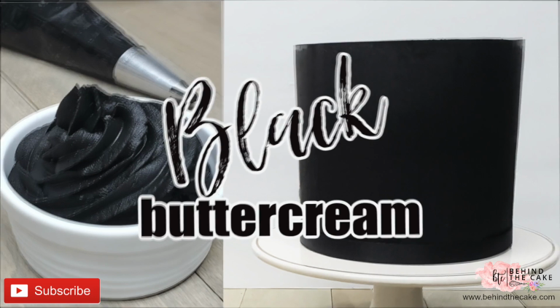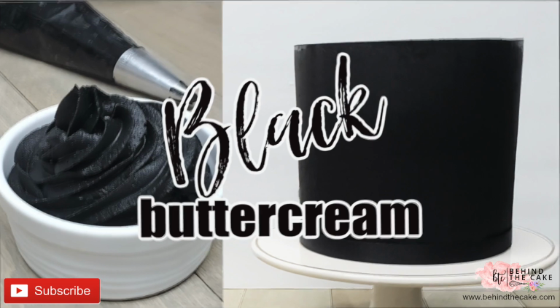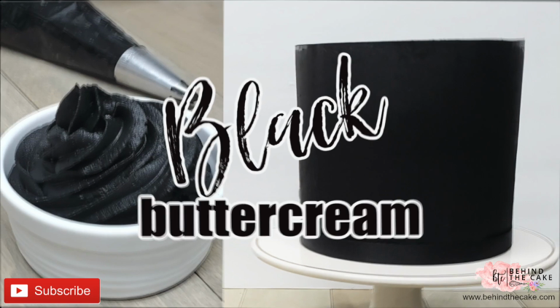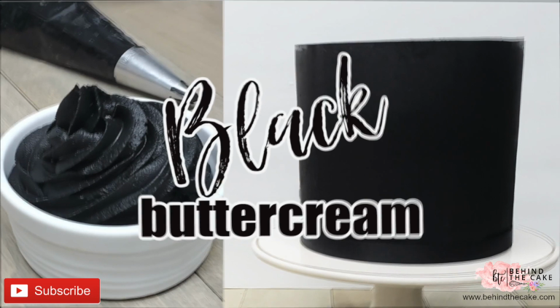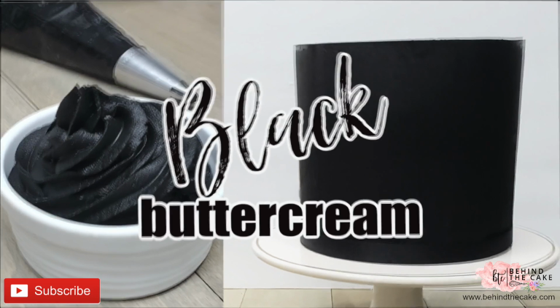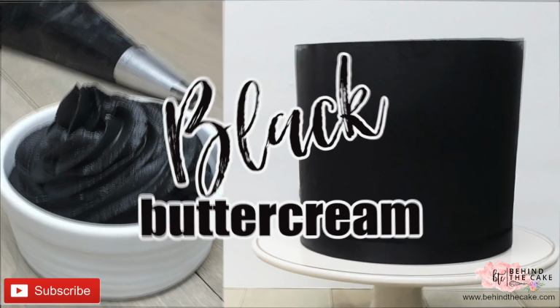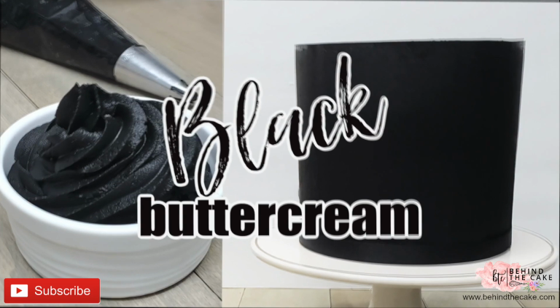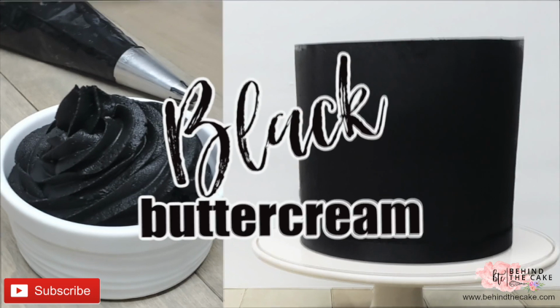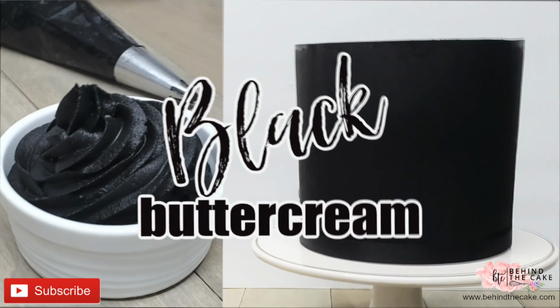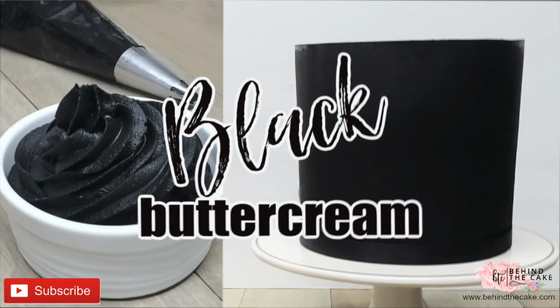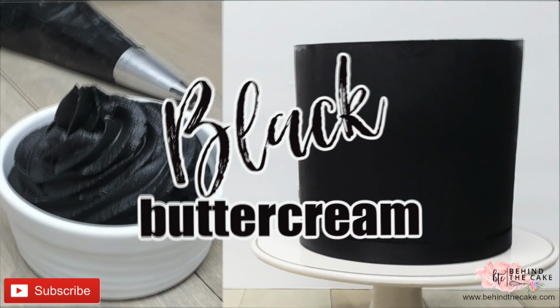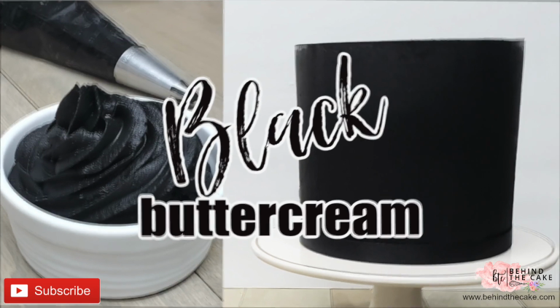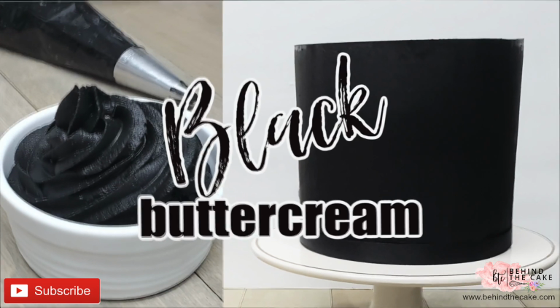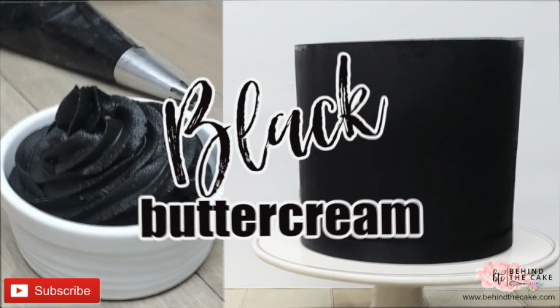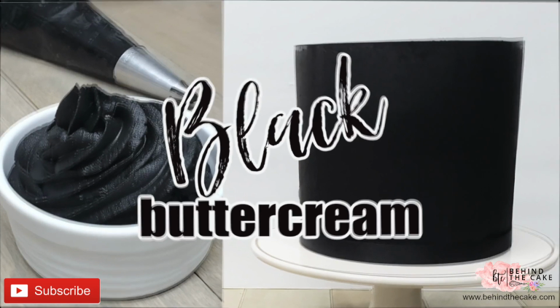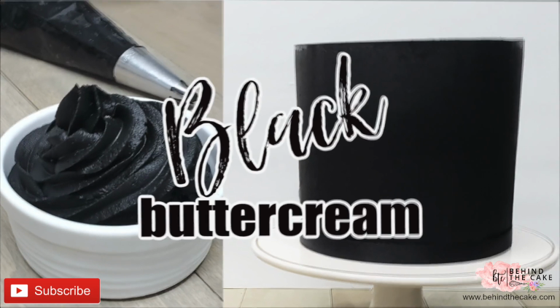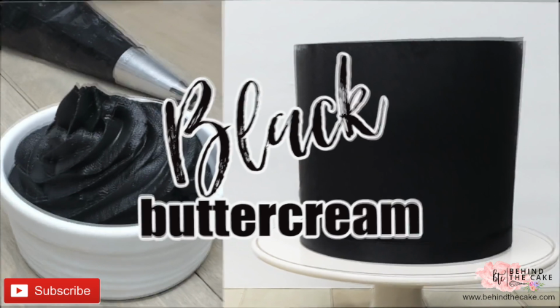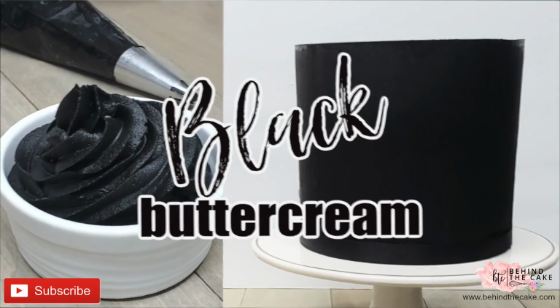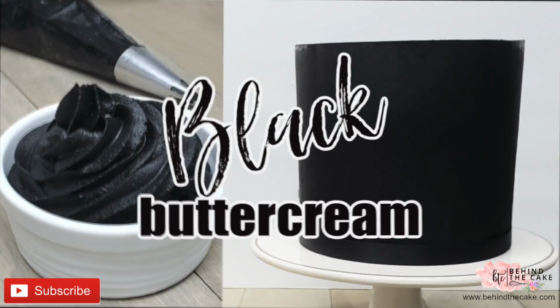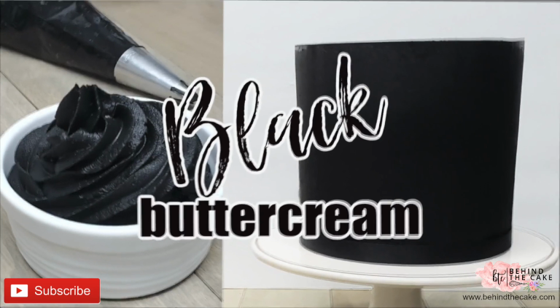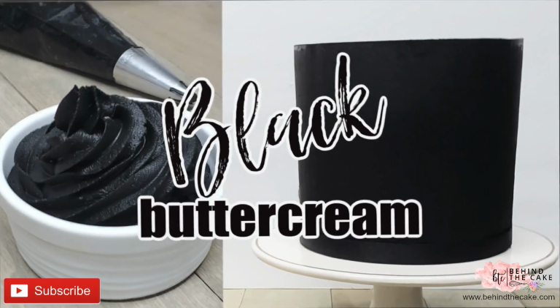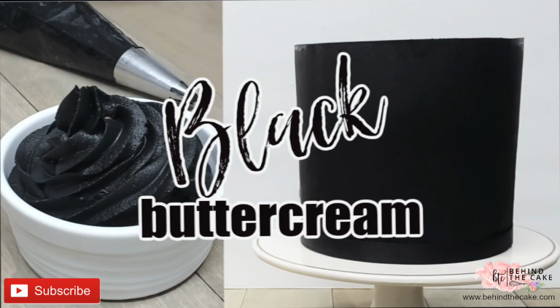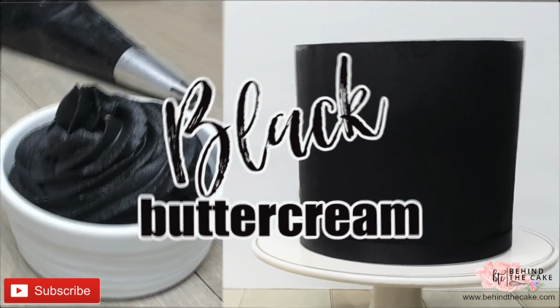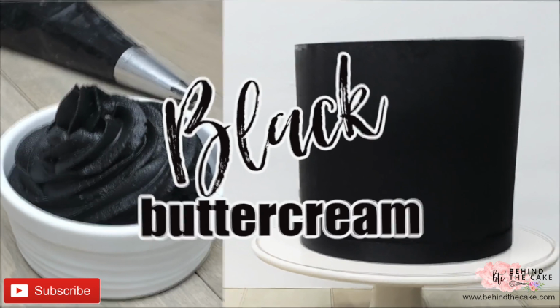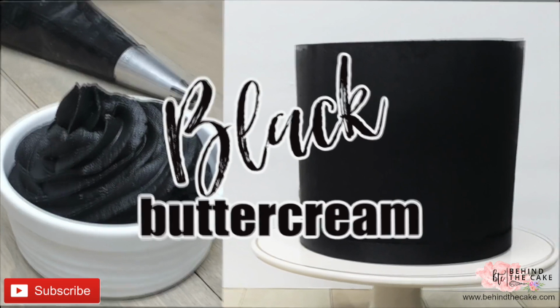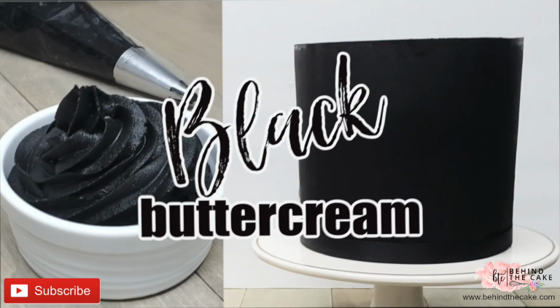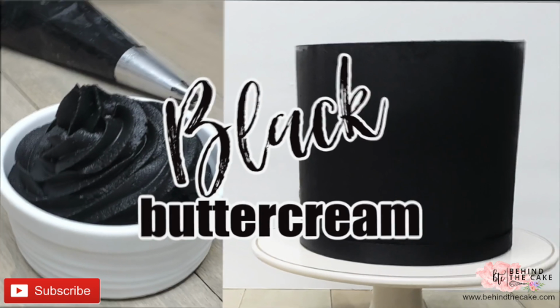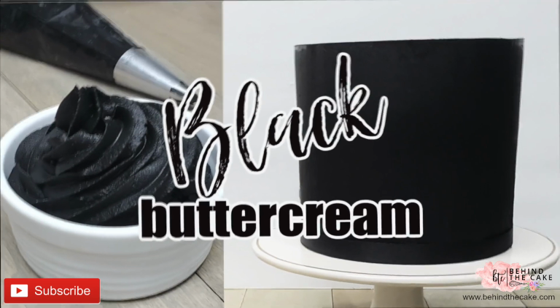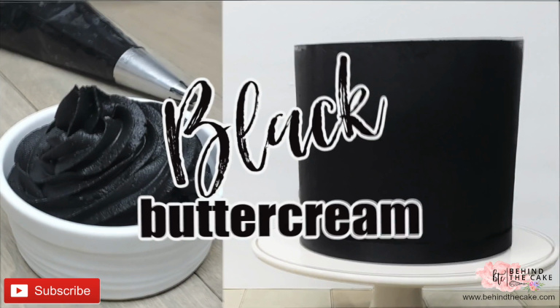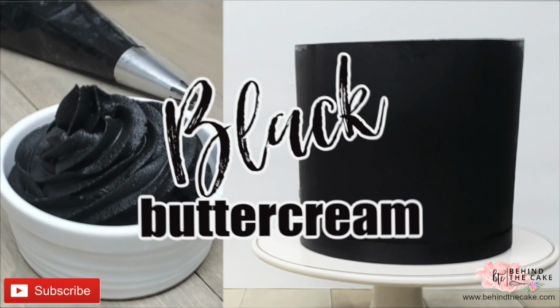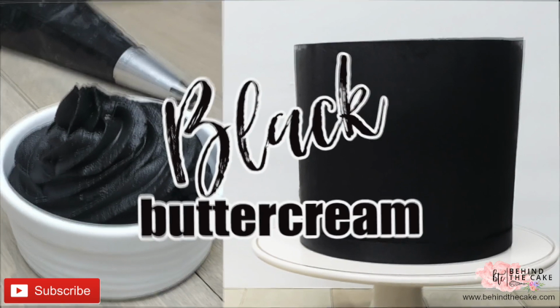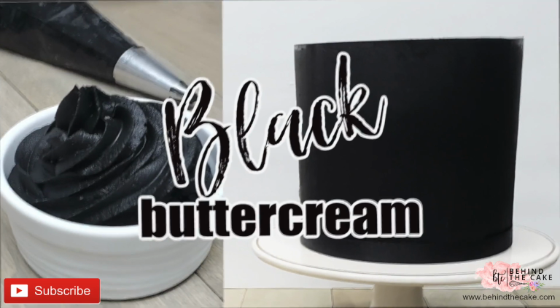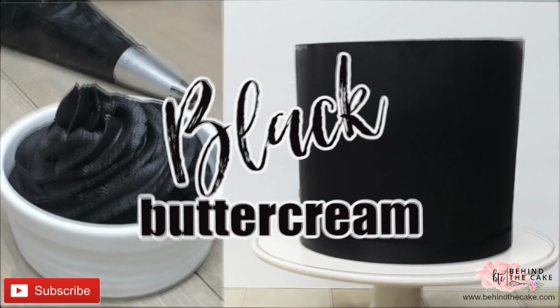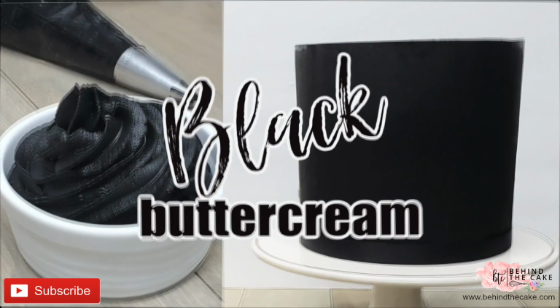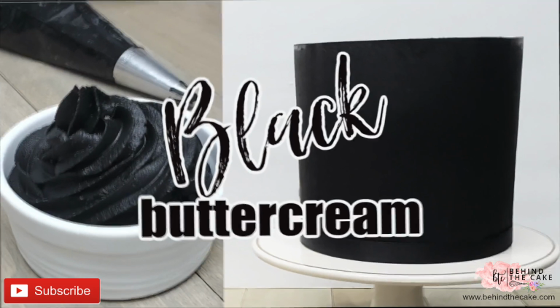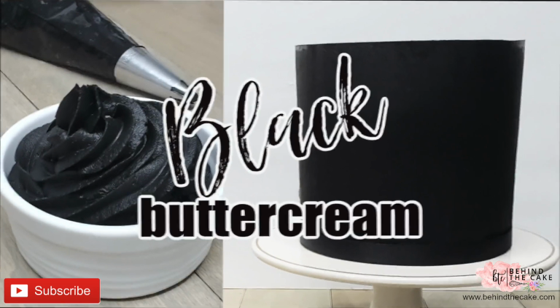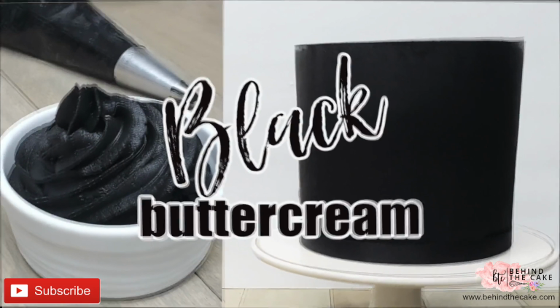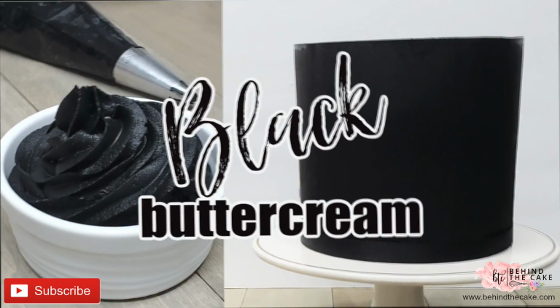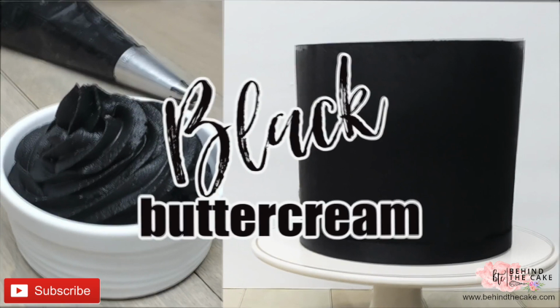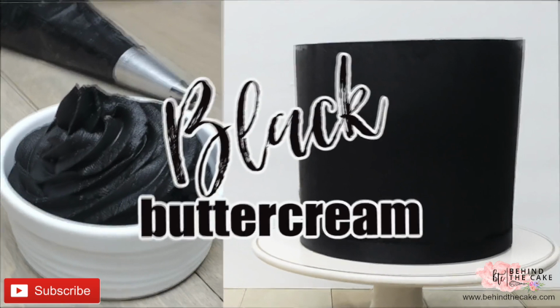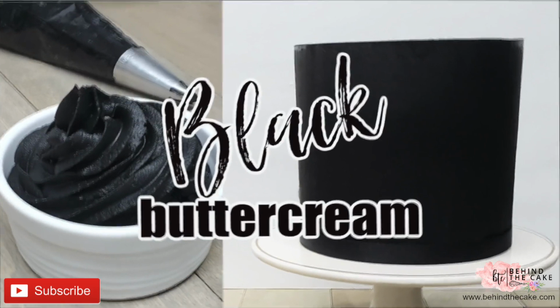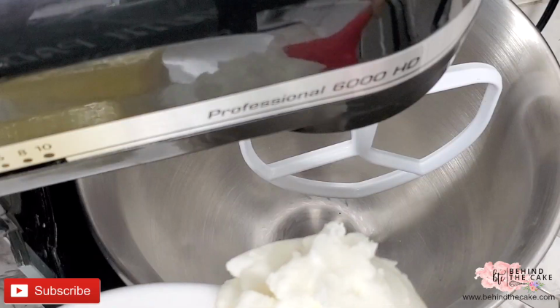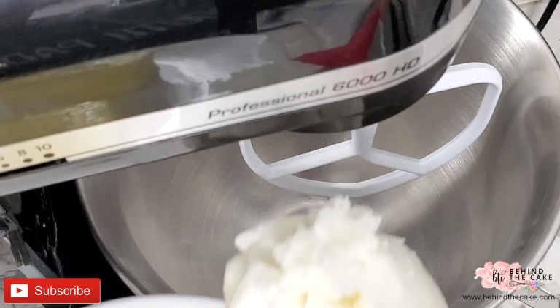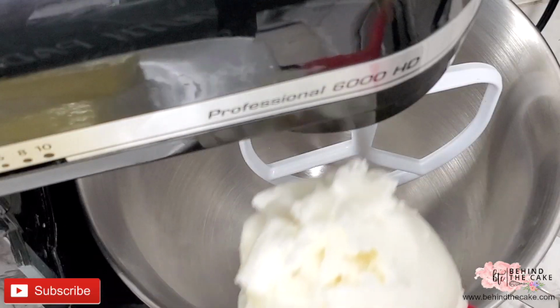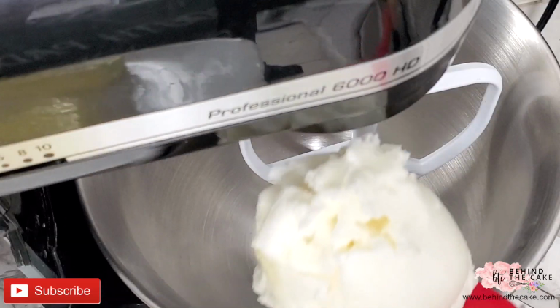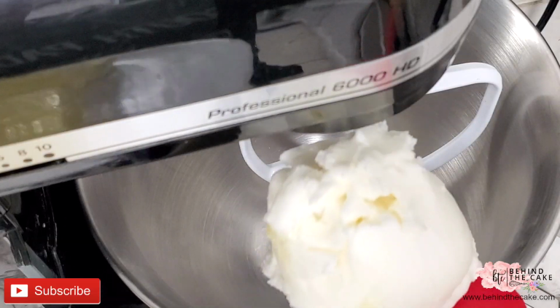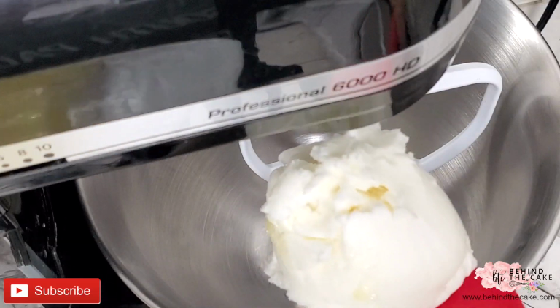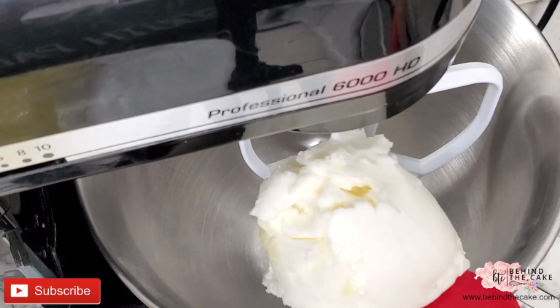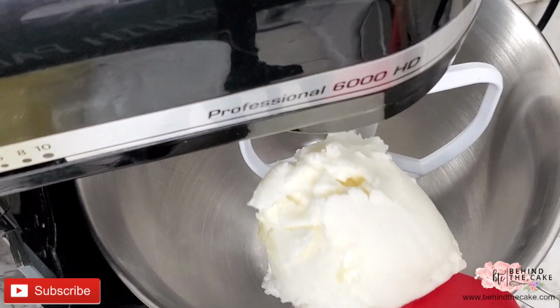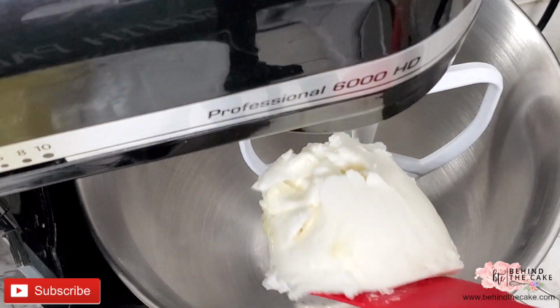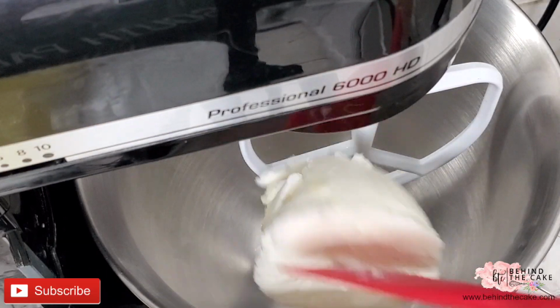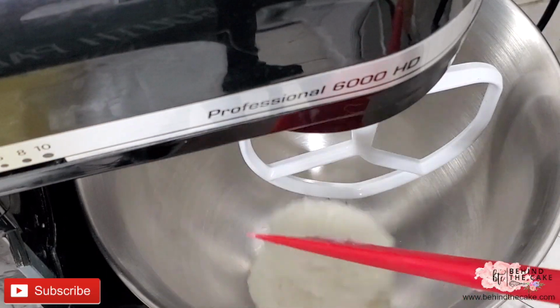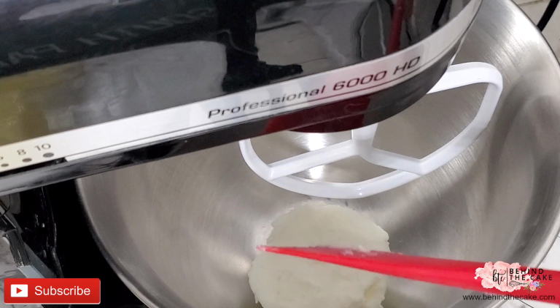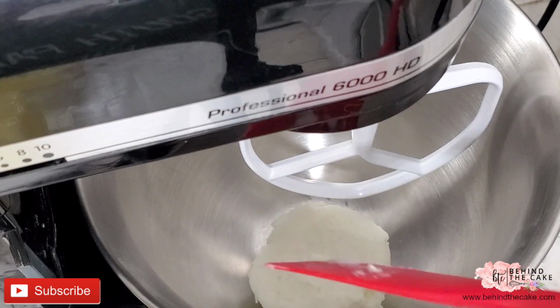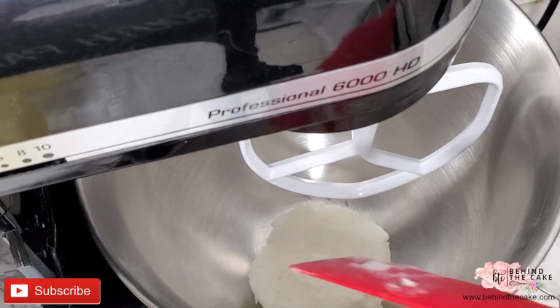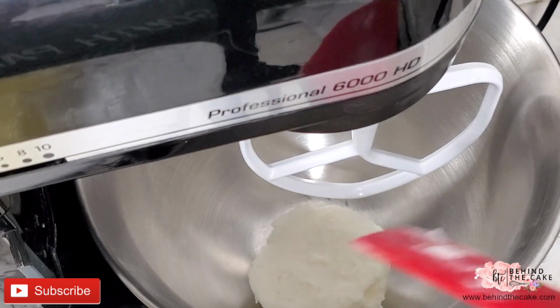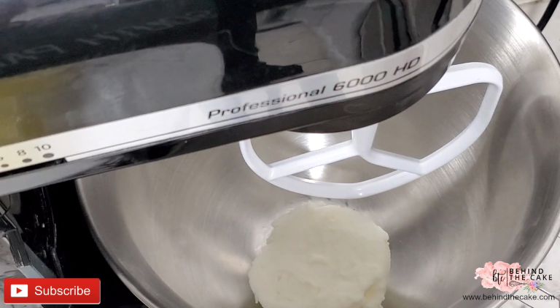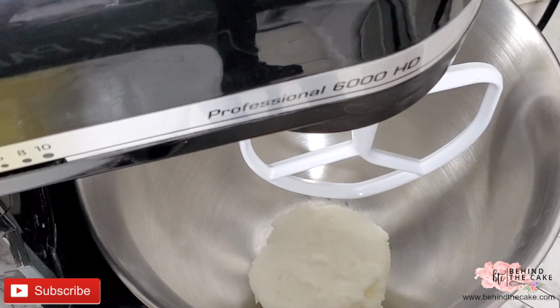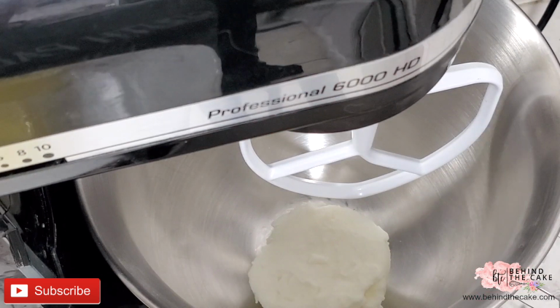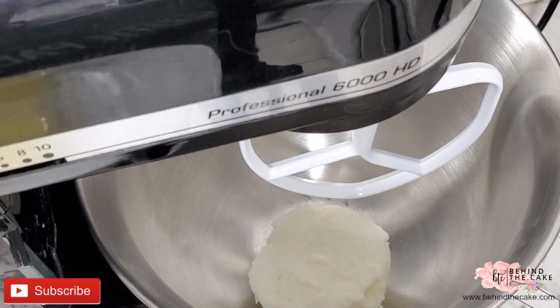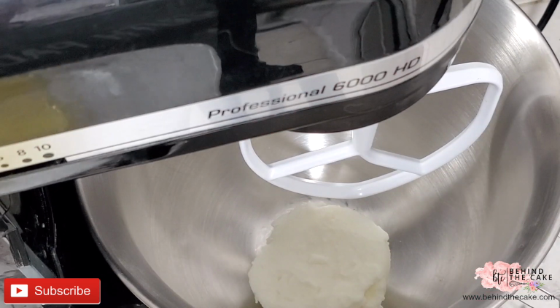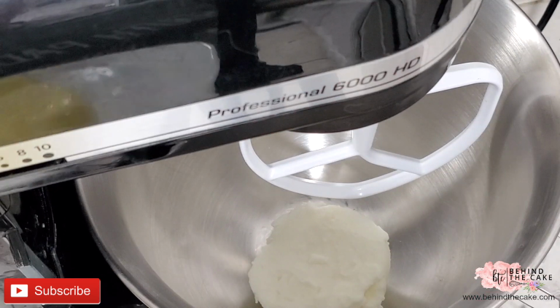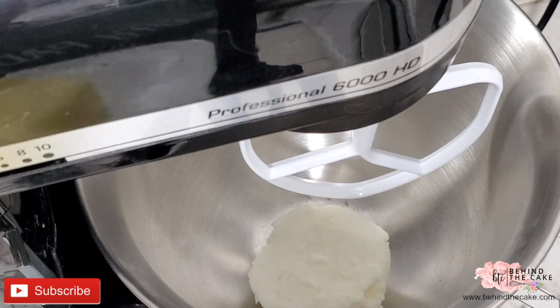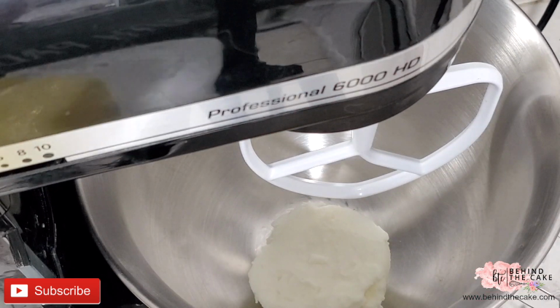Alright guys, let's make some black buttercream. You can find the list of ingredients in the description box below.